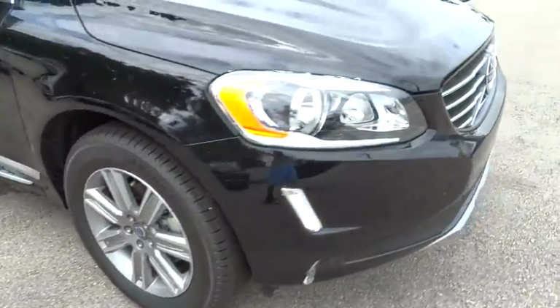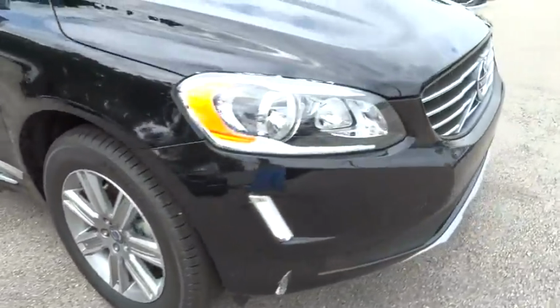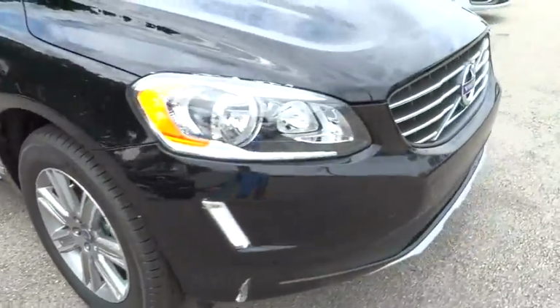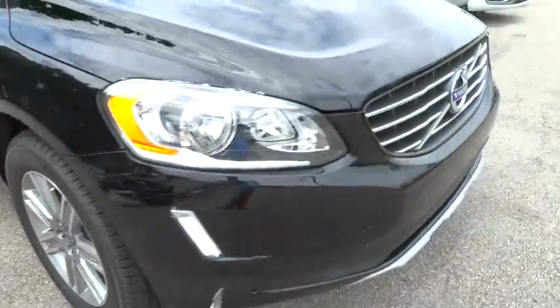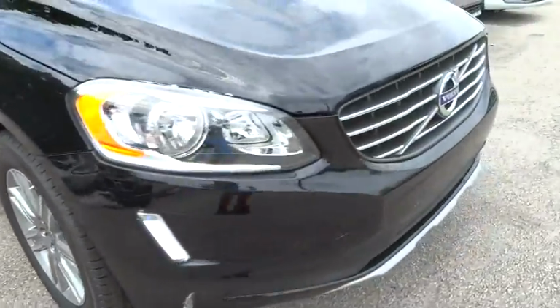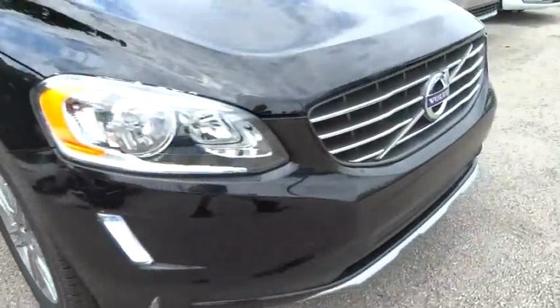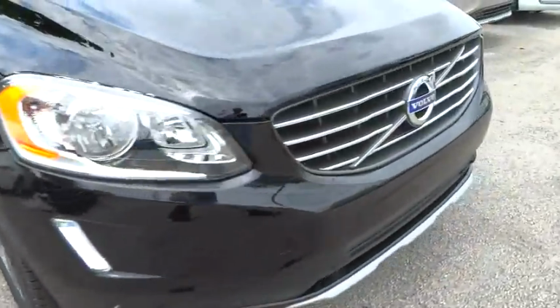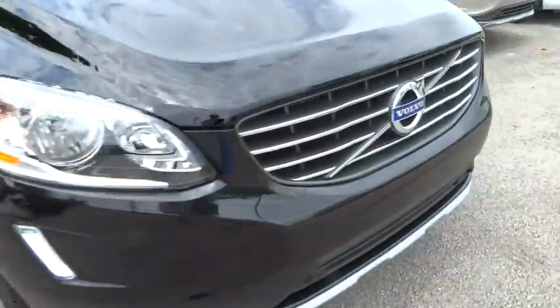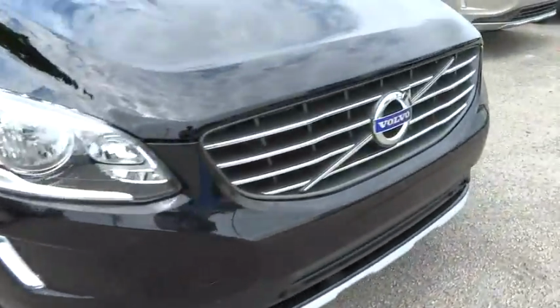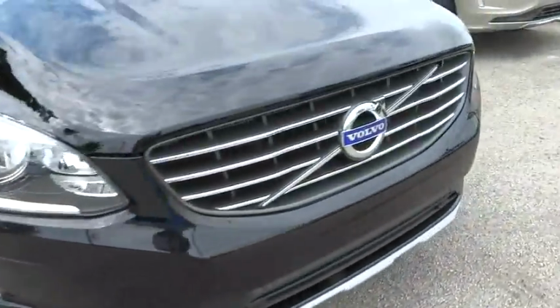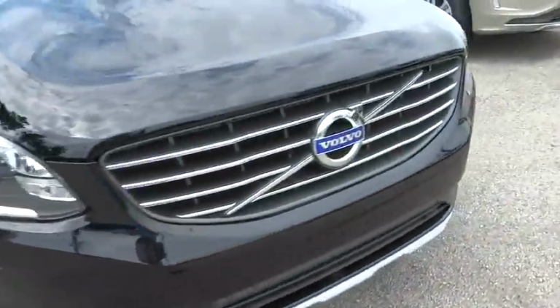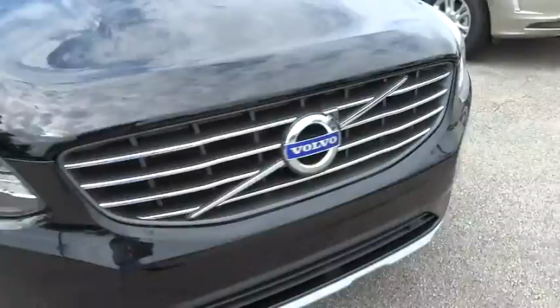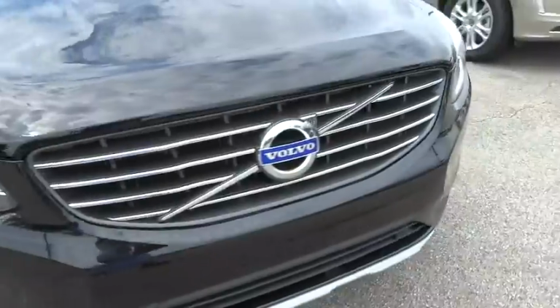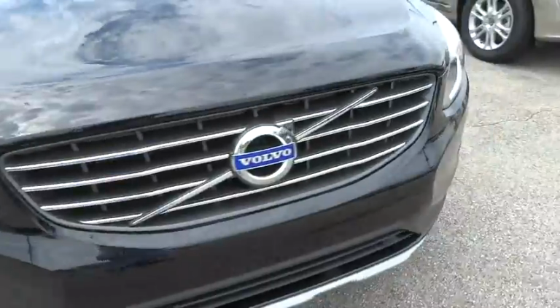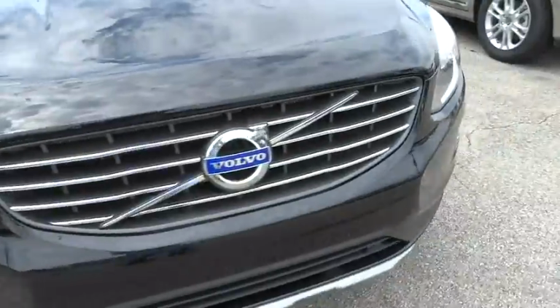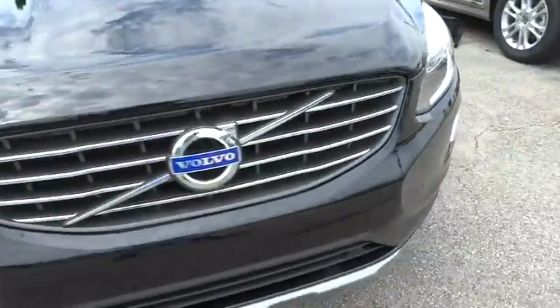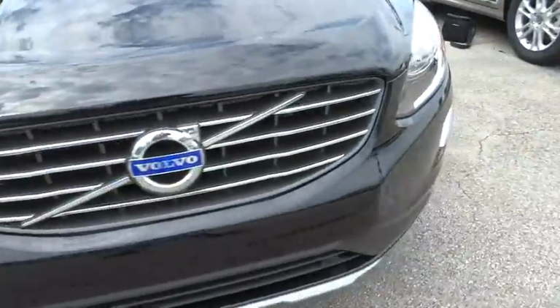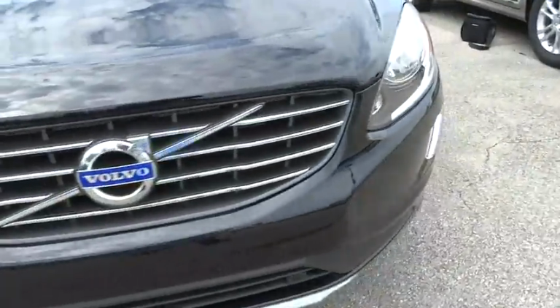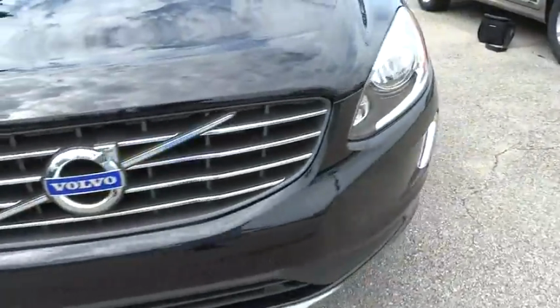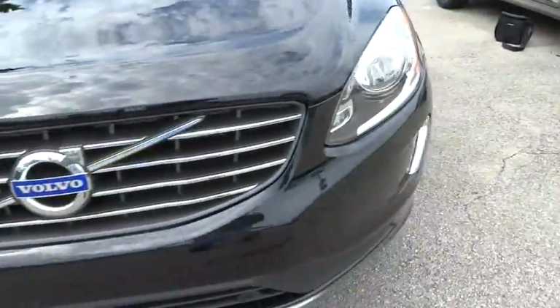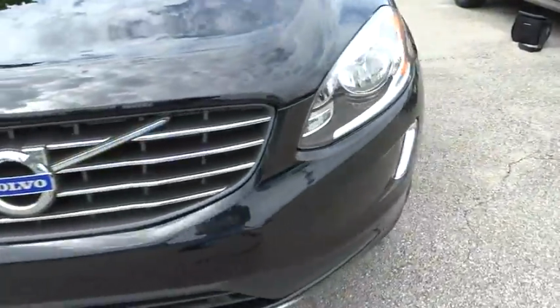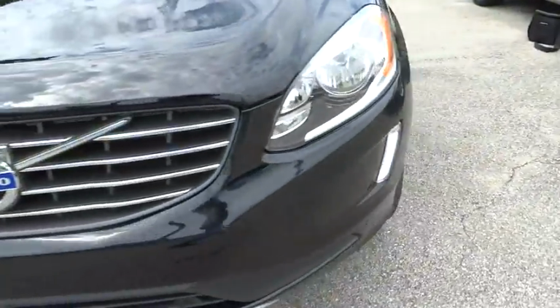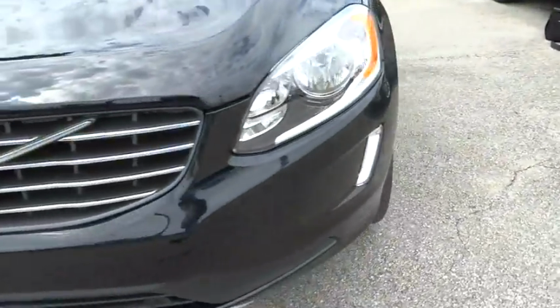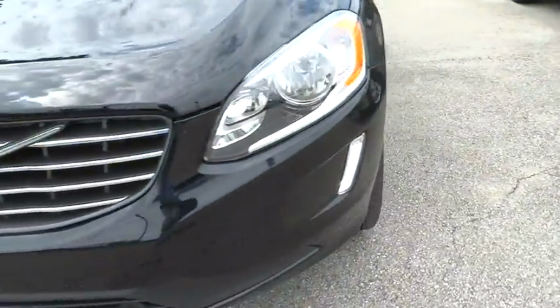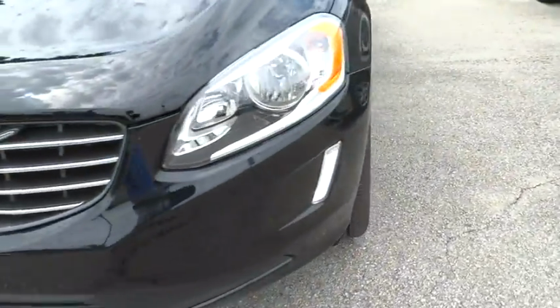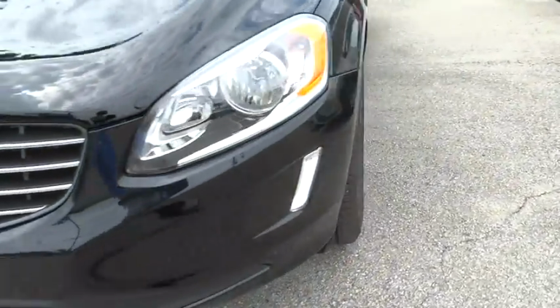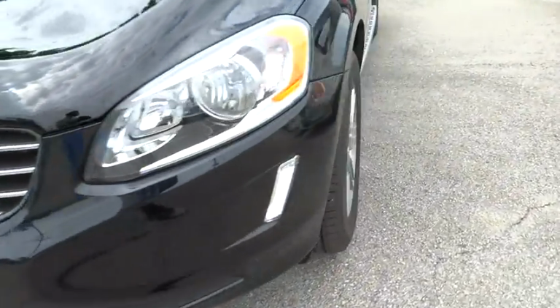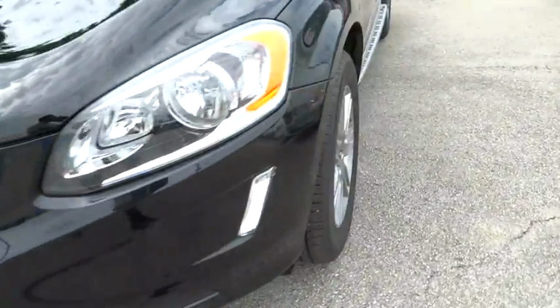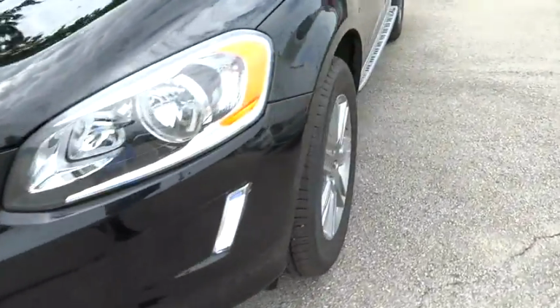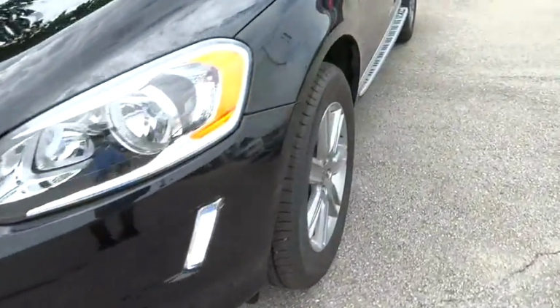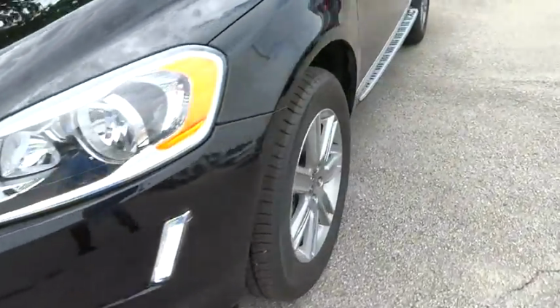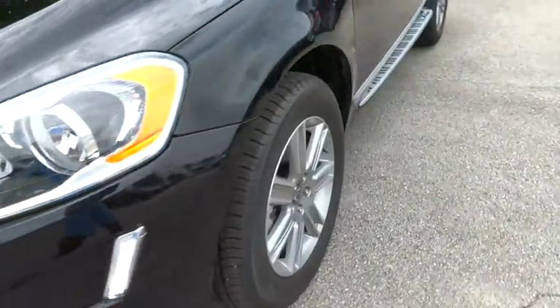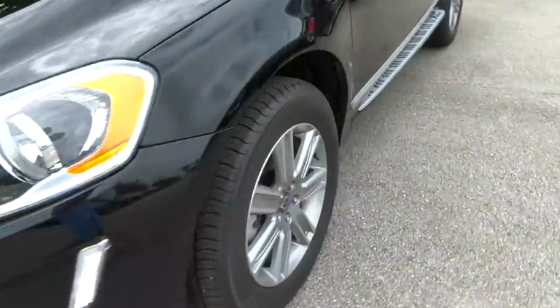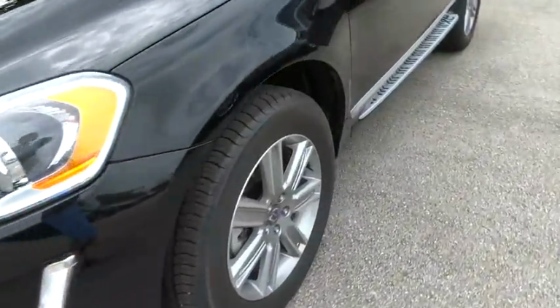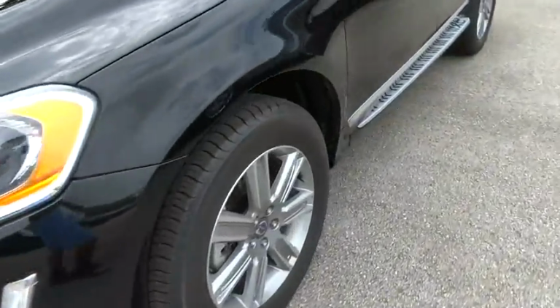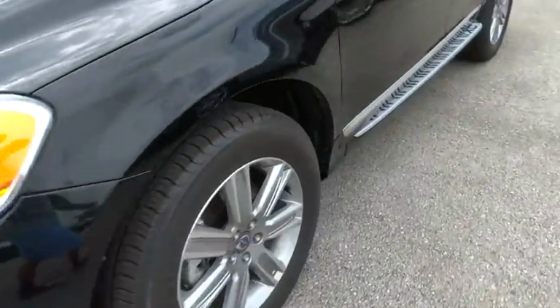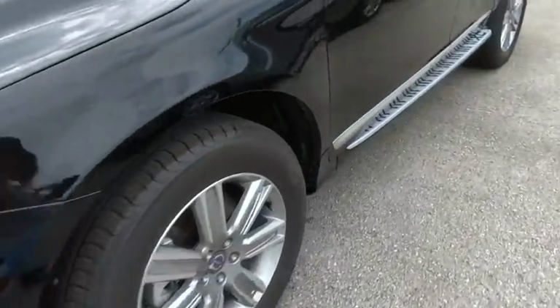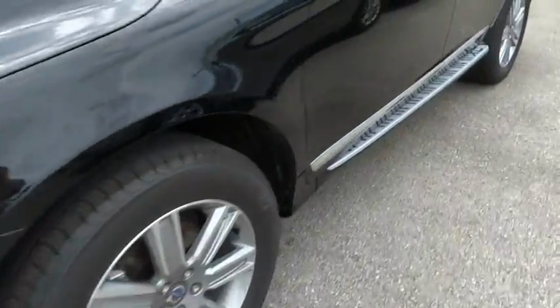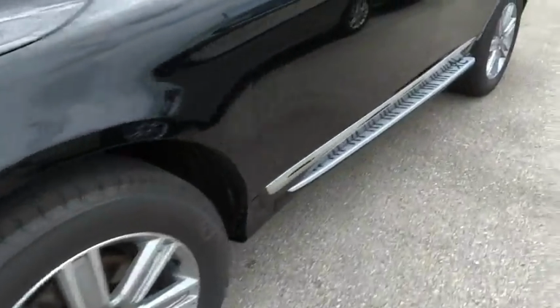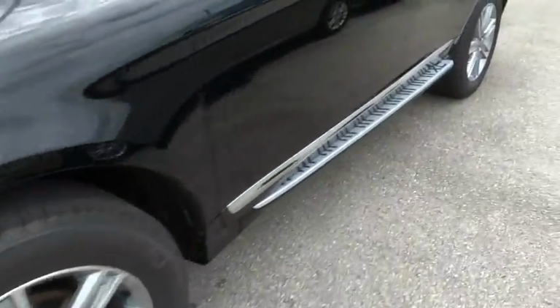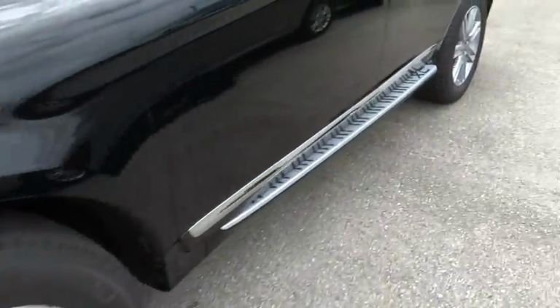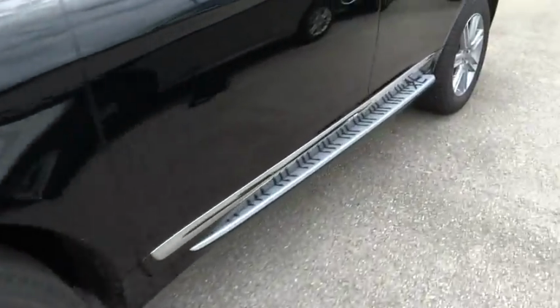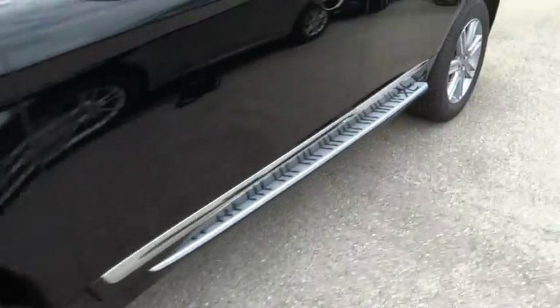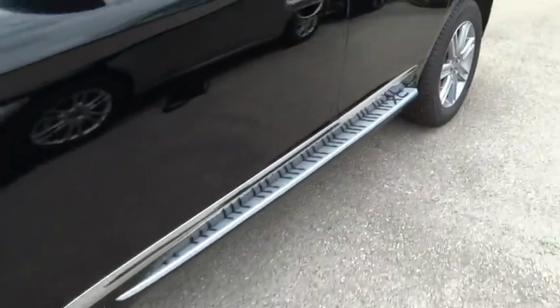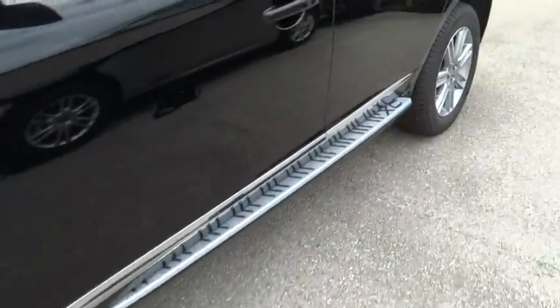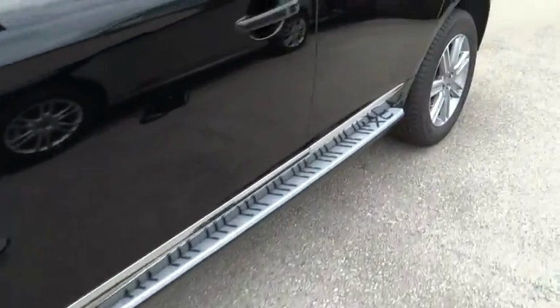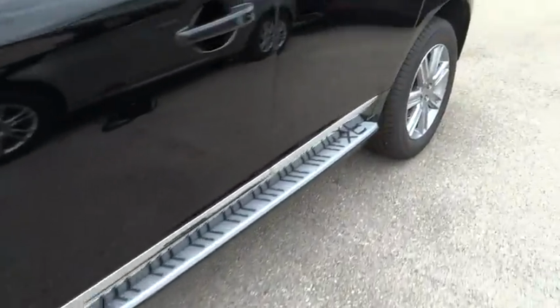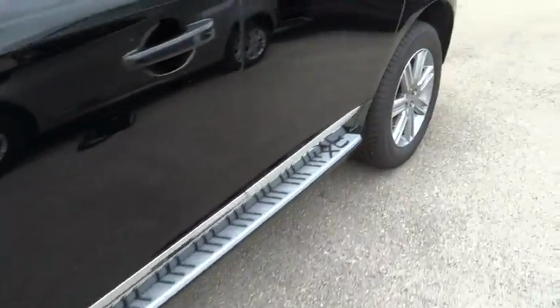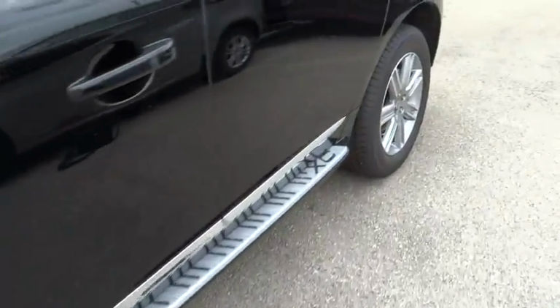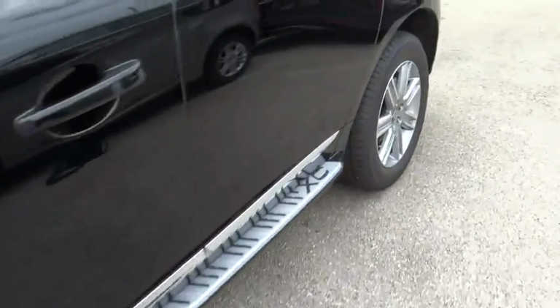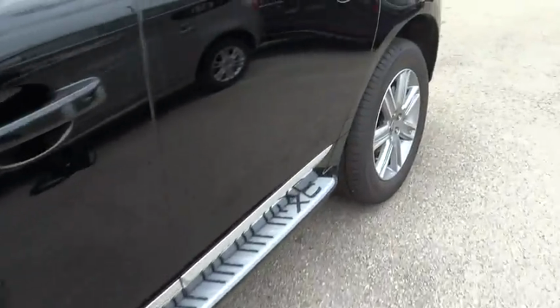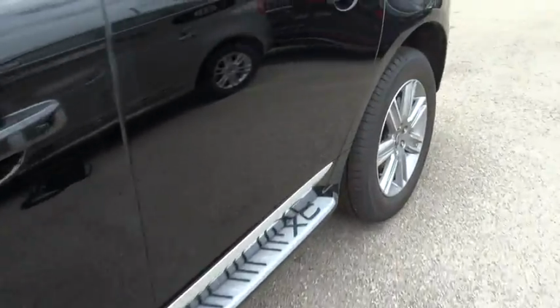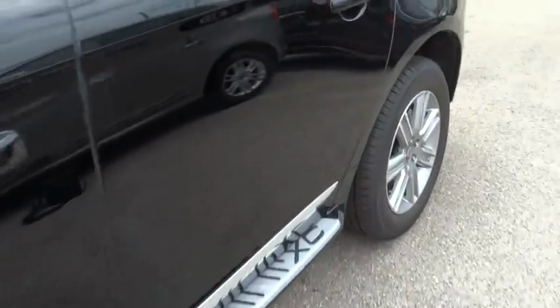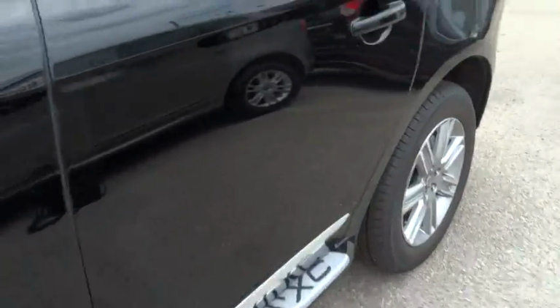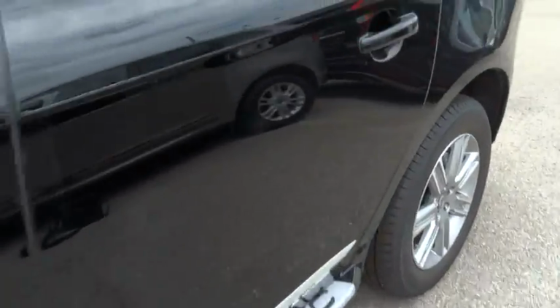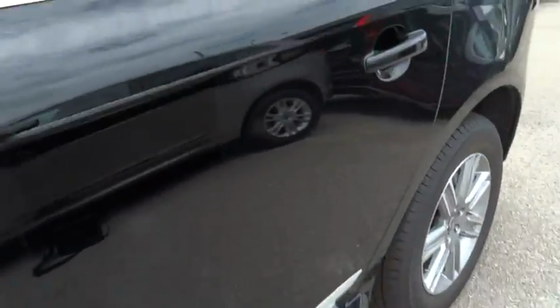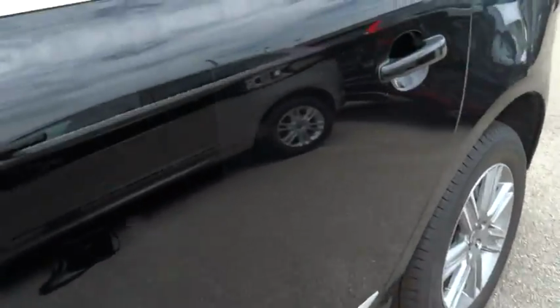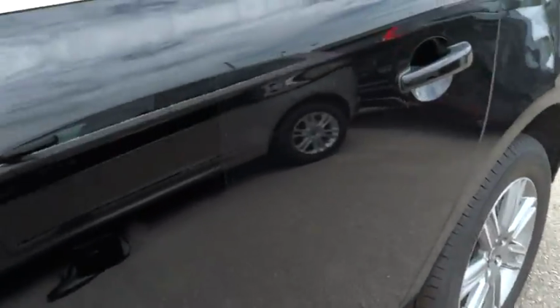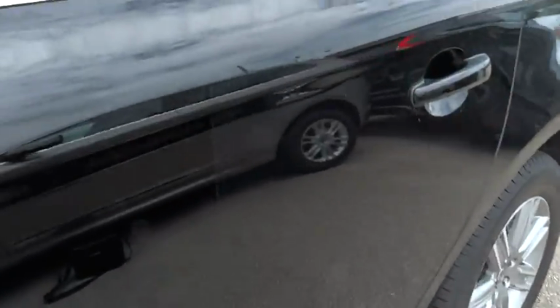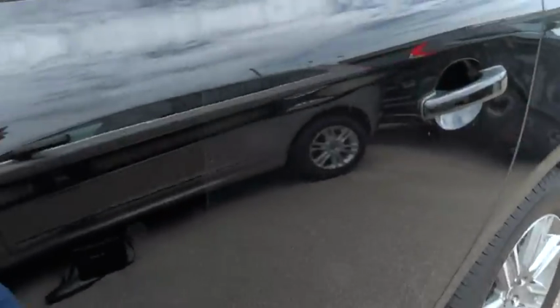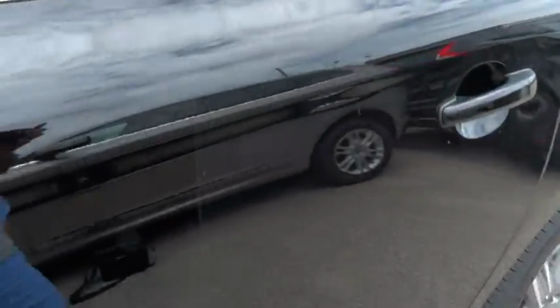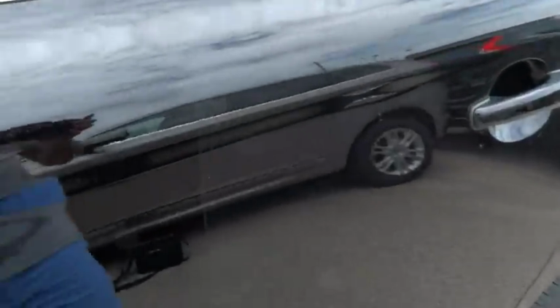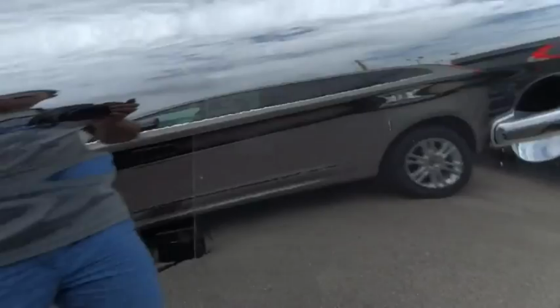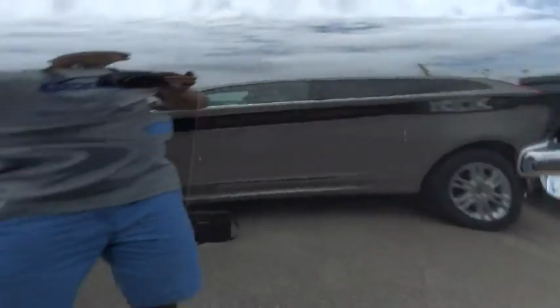Security system, rear window defroster, CD player, panic alarm, power moonroof, remote keyless entry.